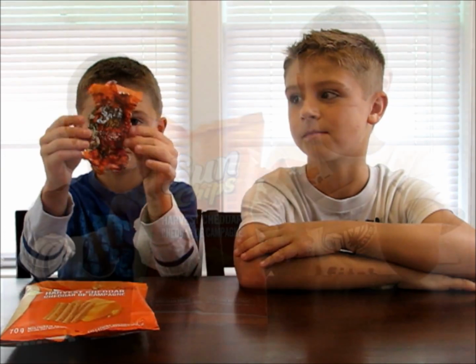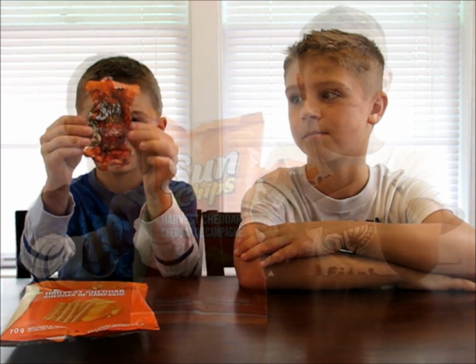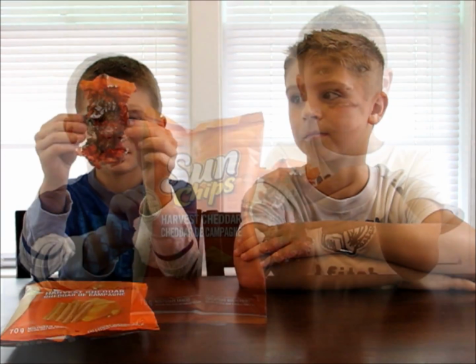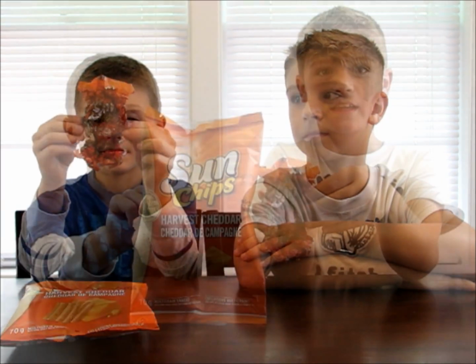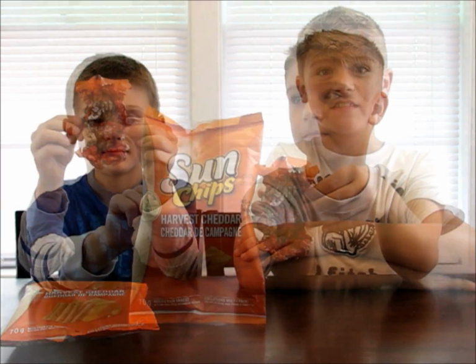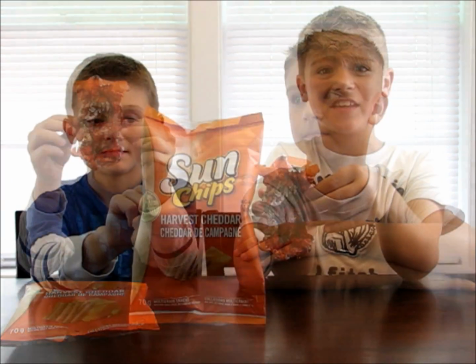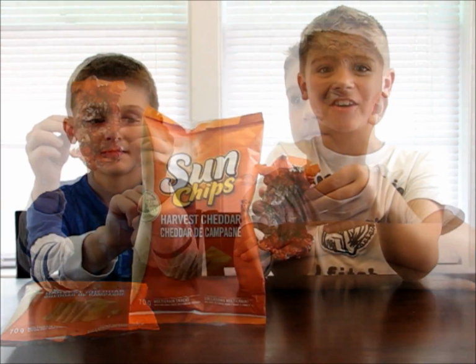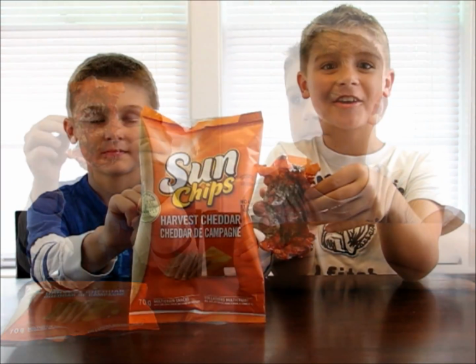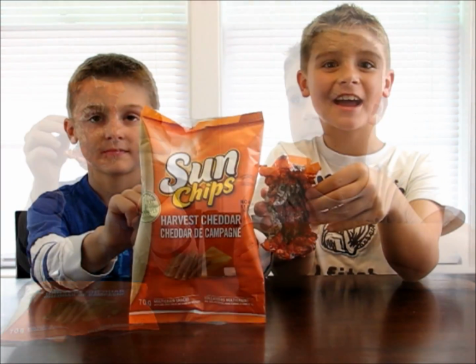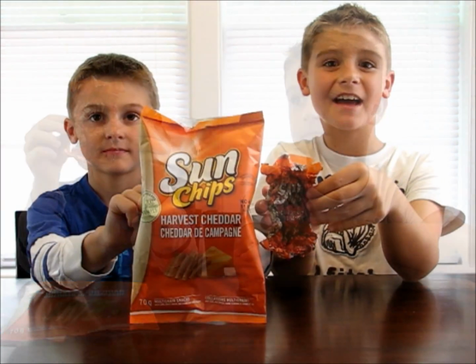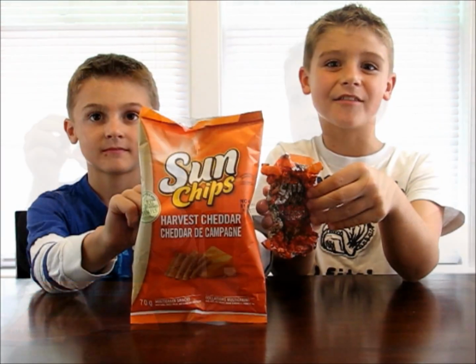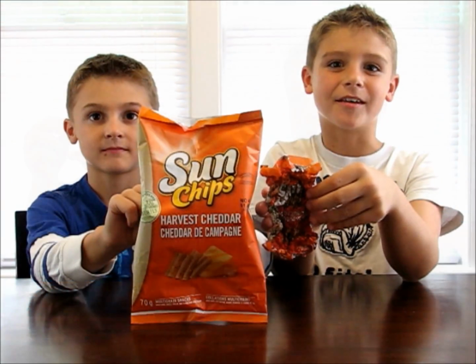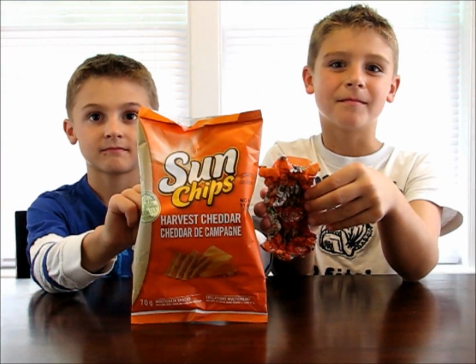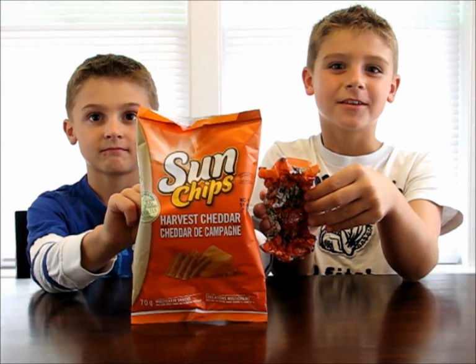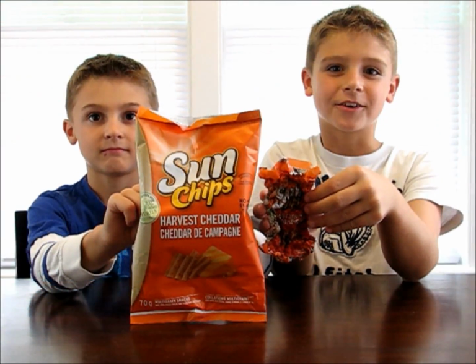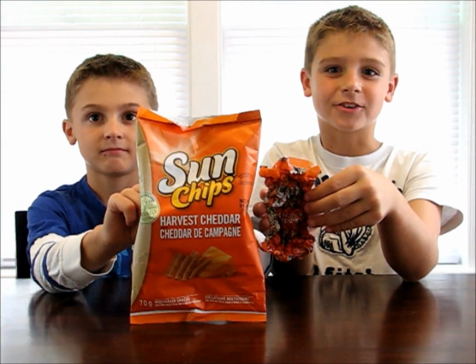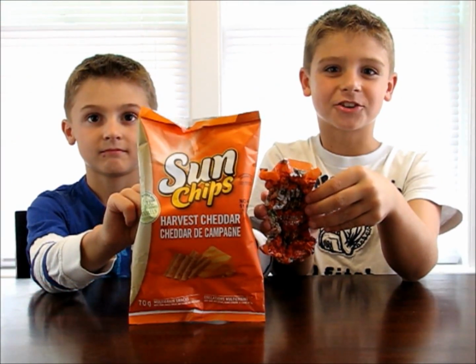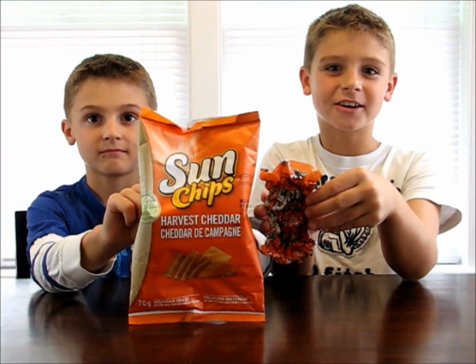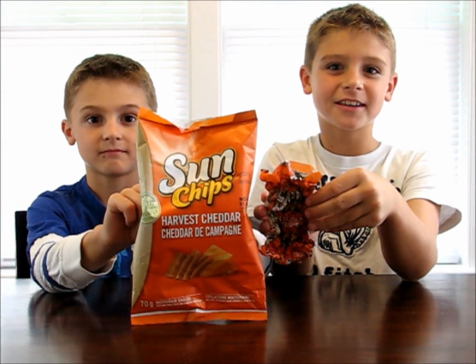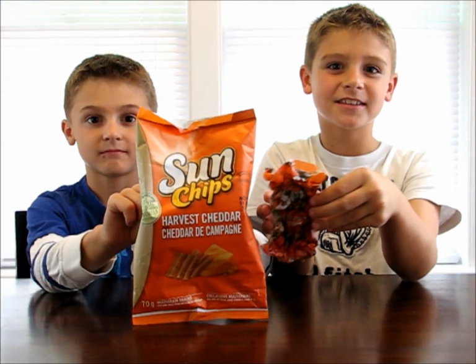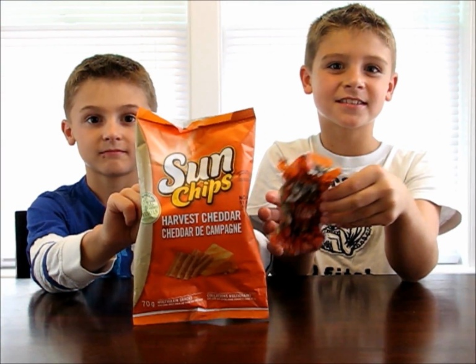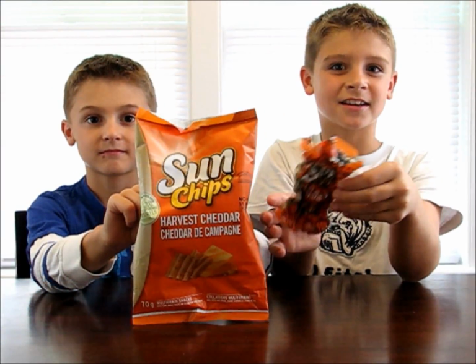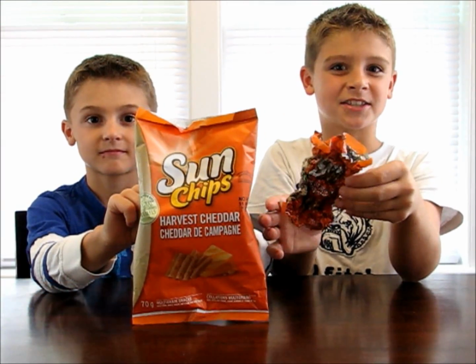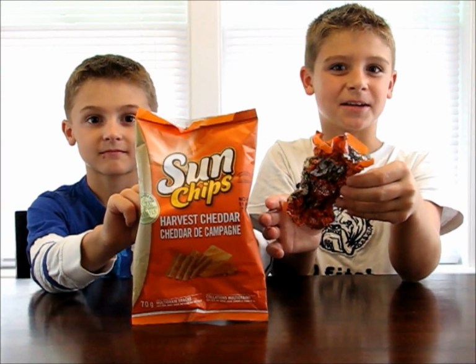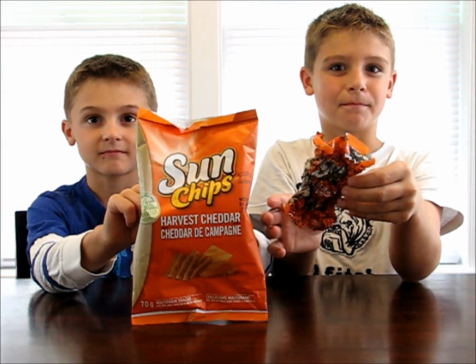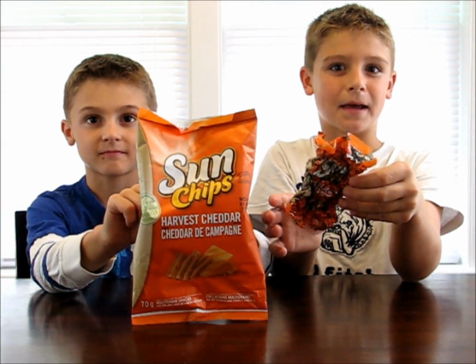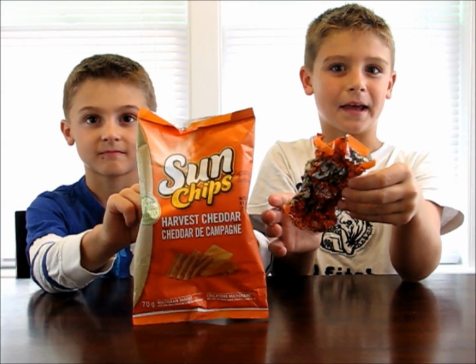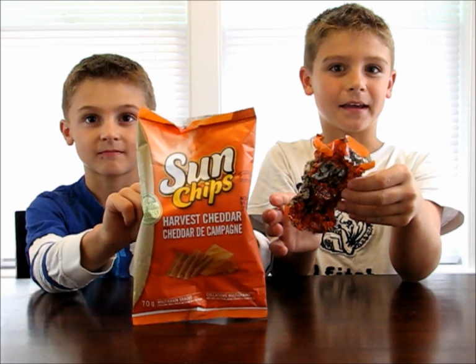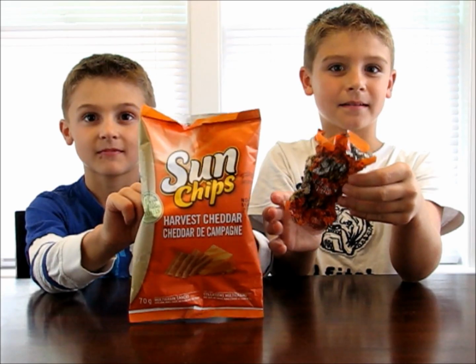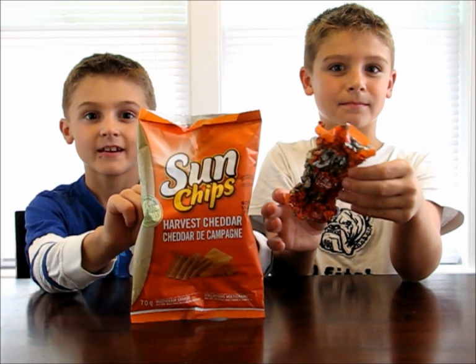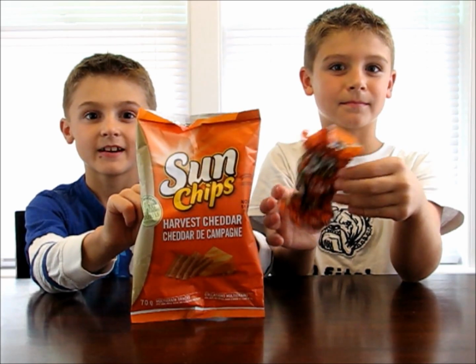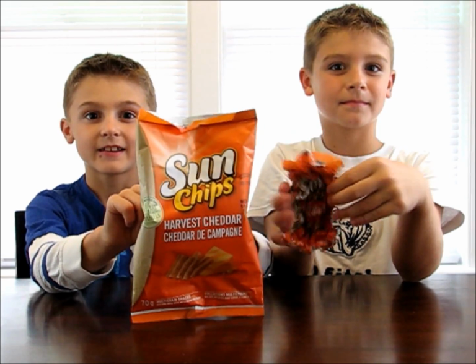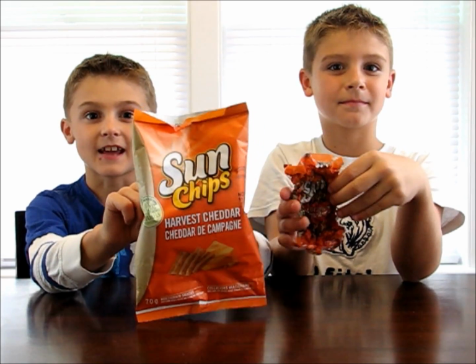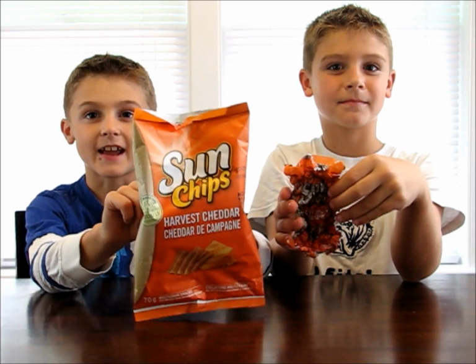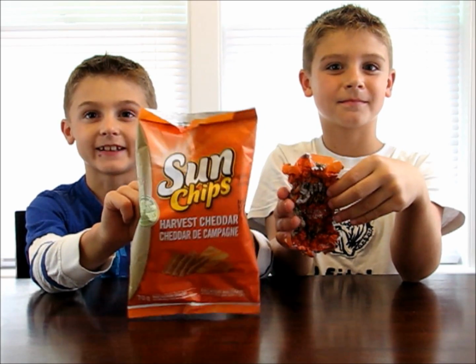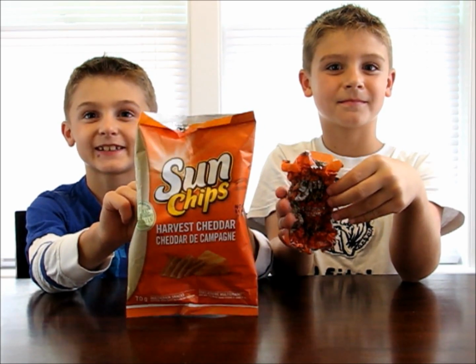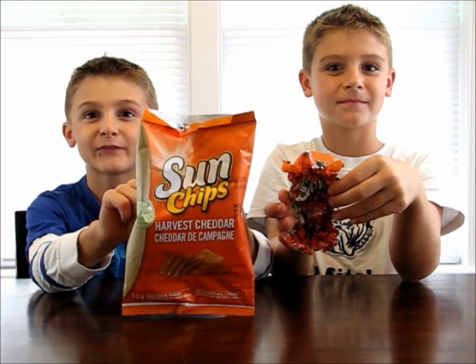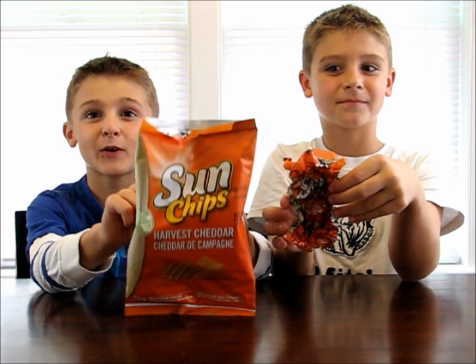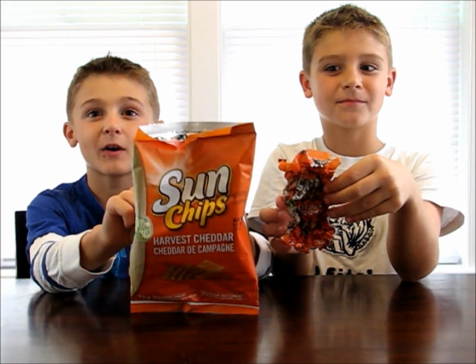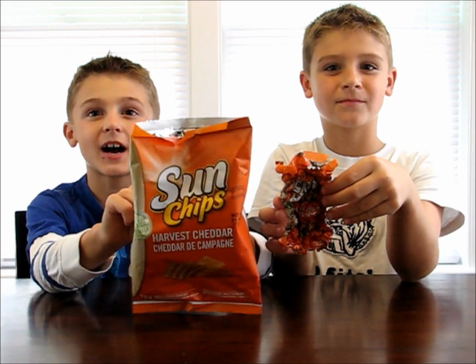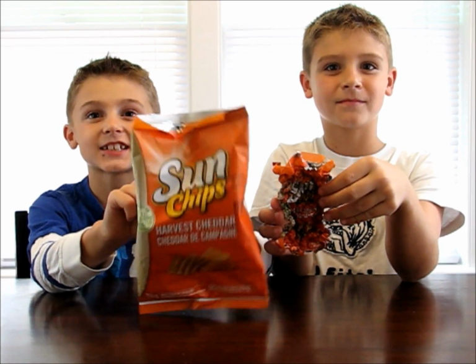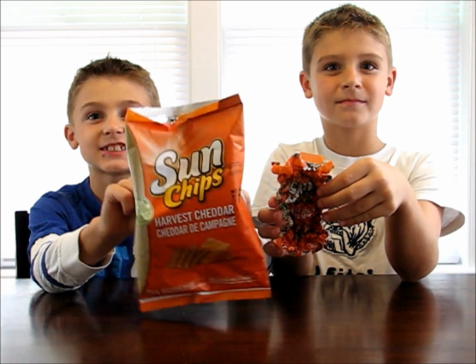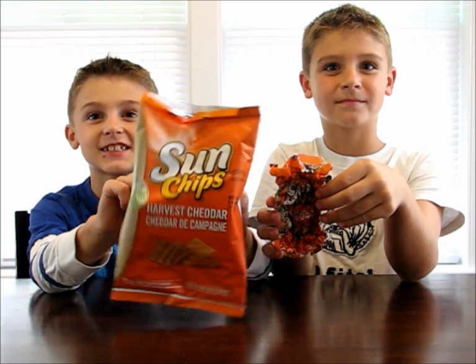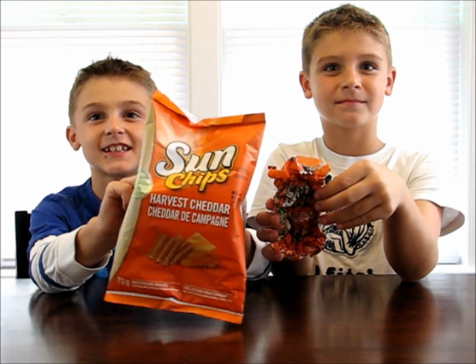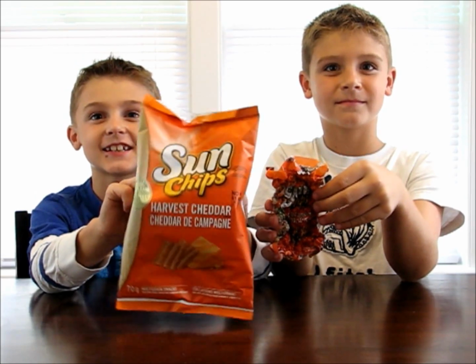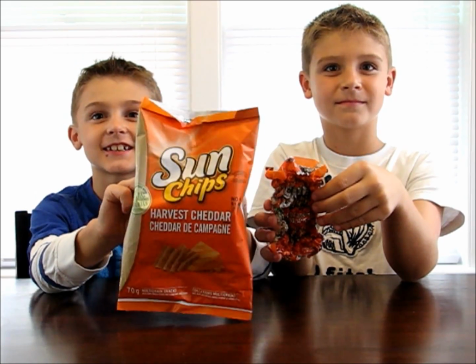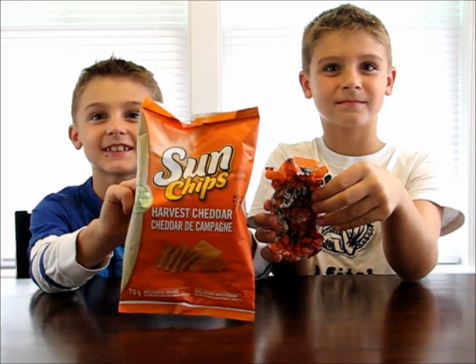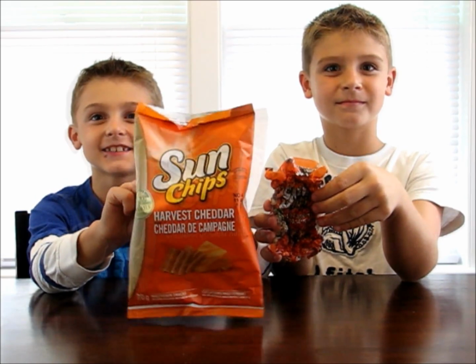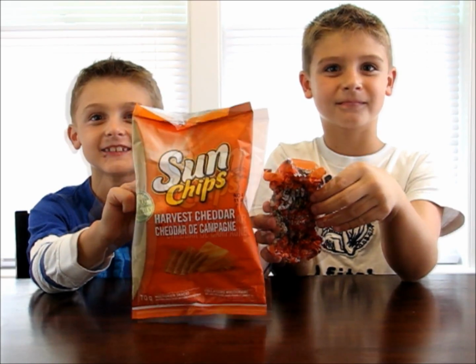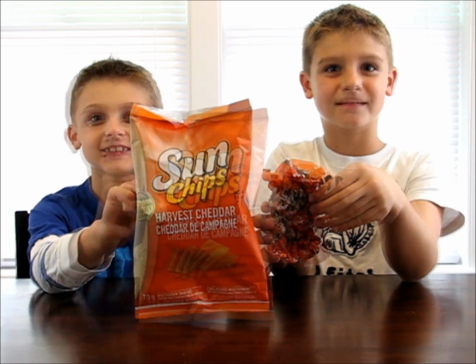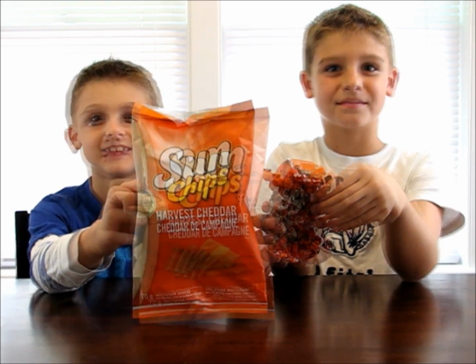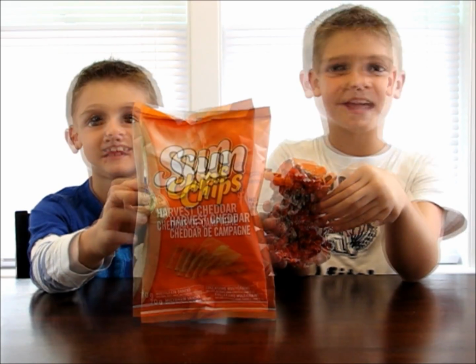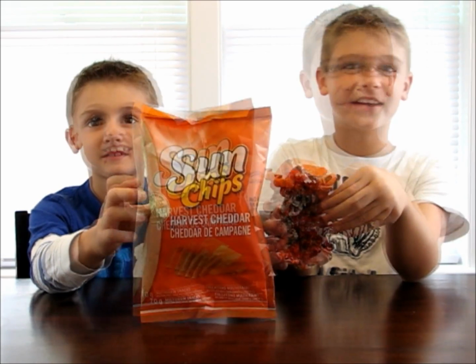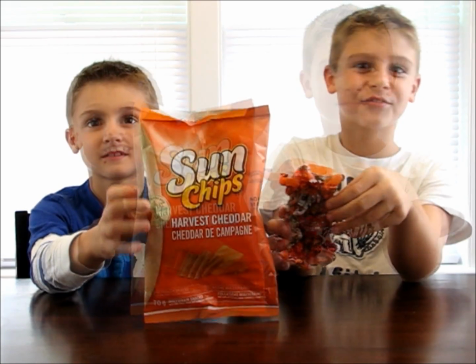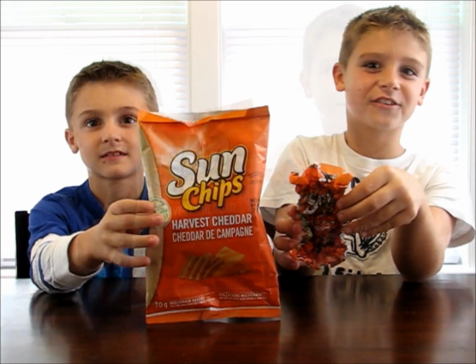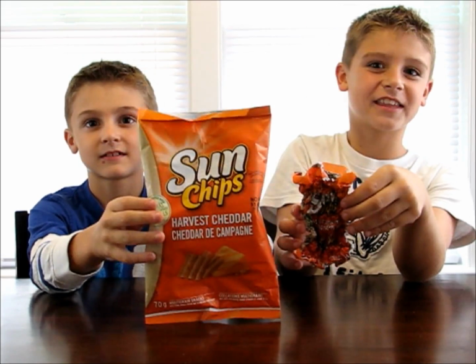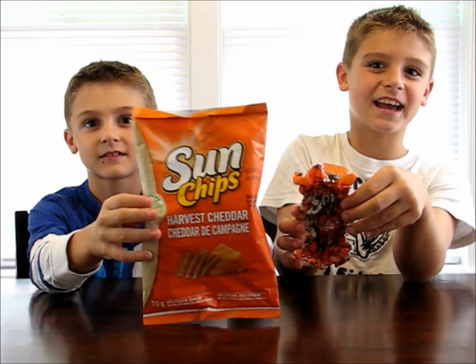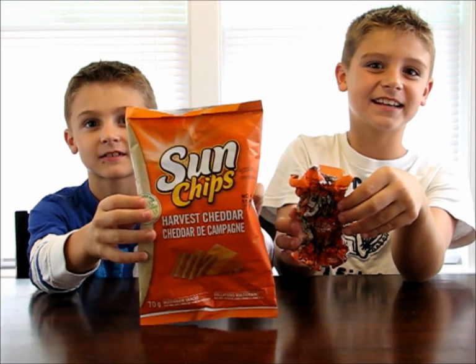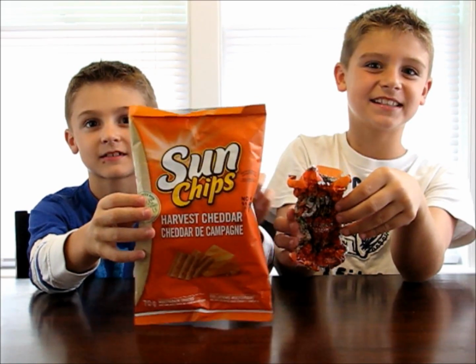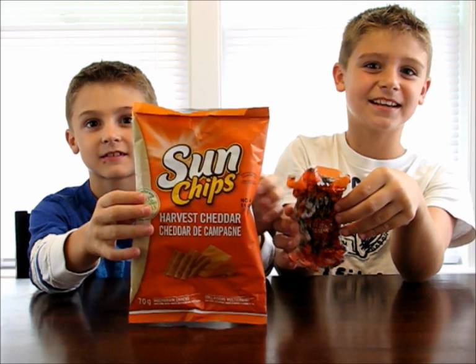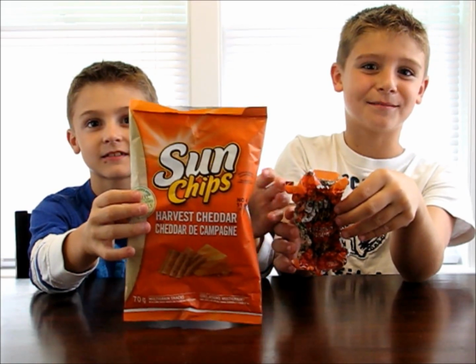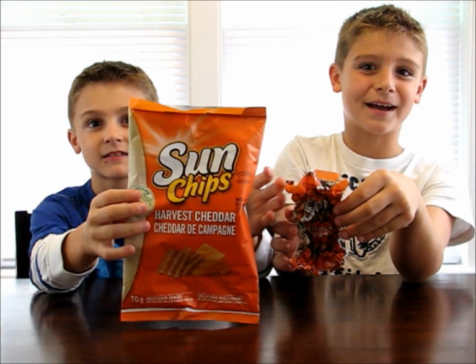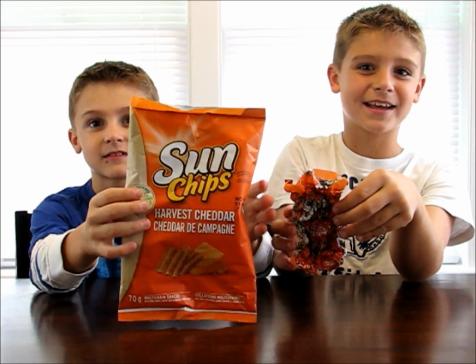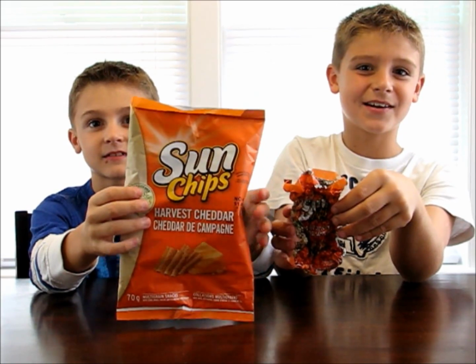And there you have it — your shrunken Sun Chips bag. Thanks for watching, and thanks for the idea, Michael.